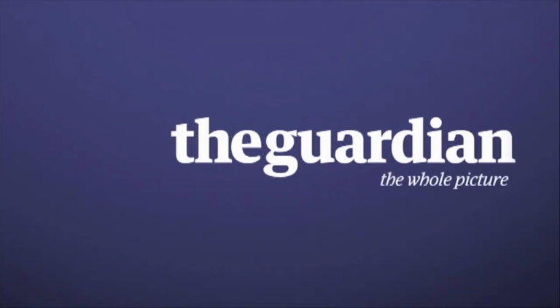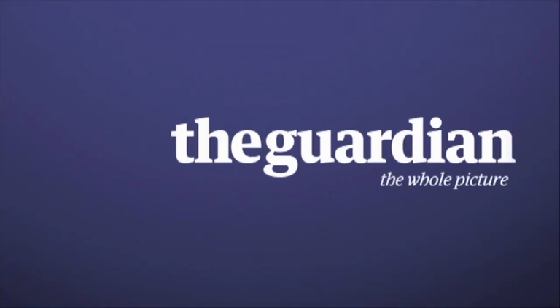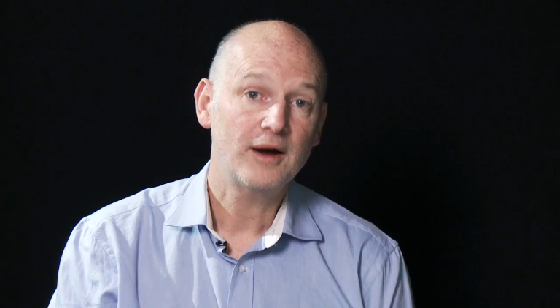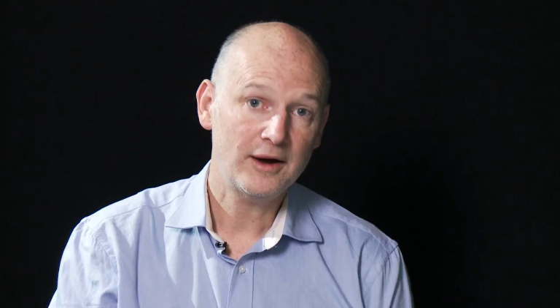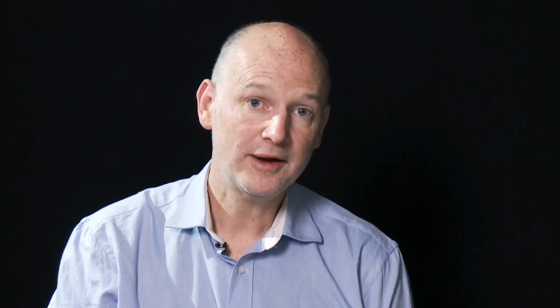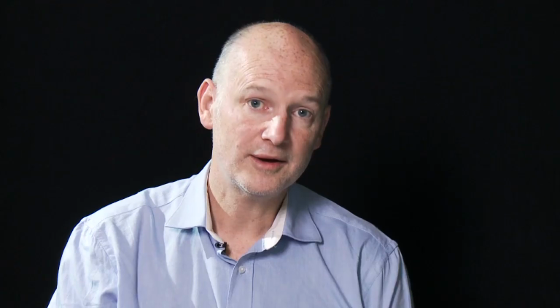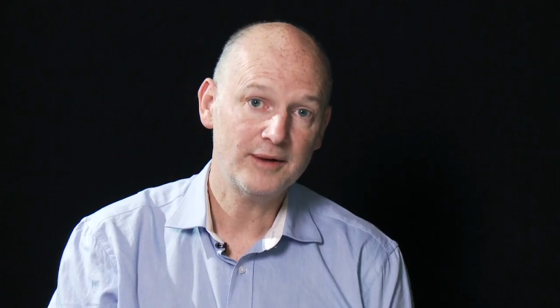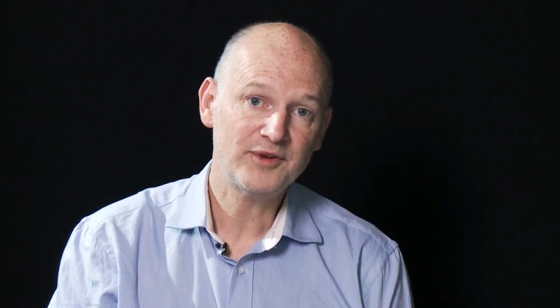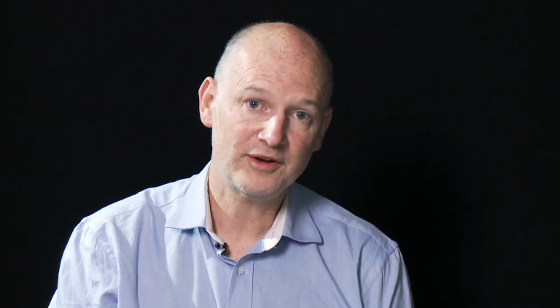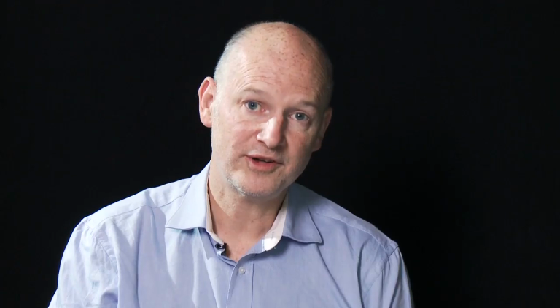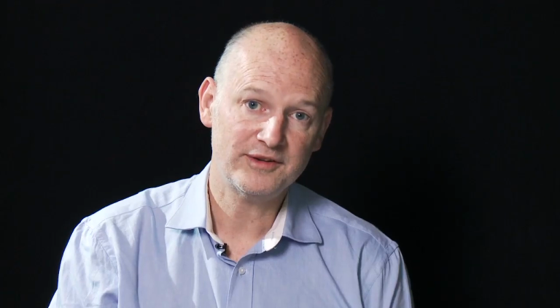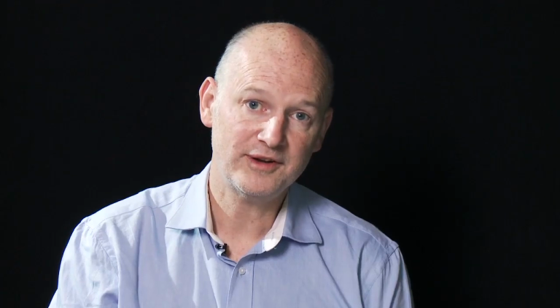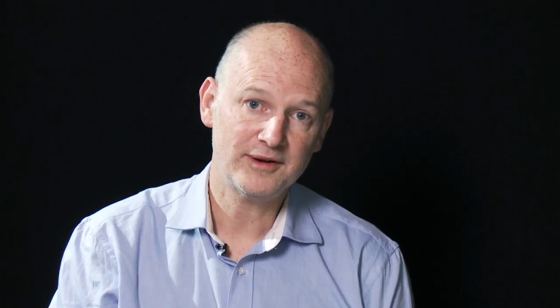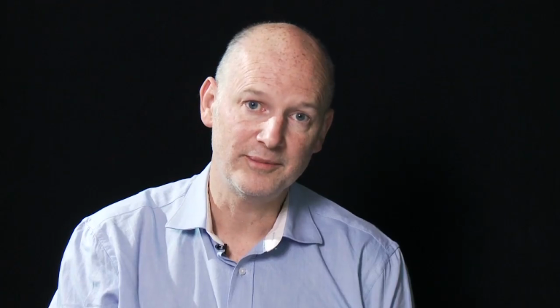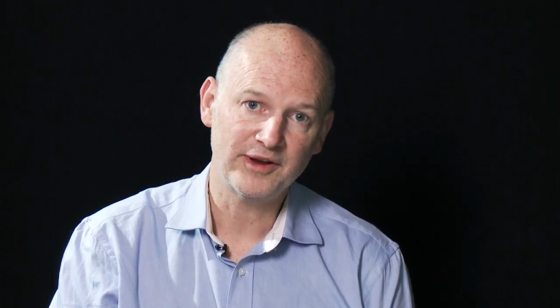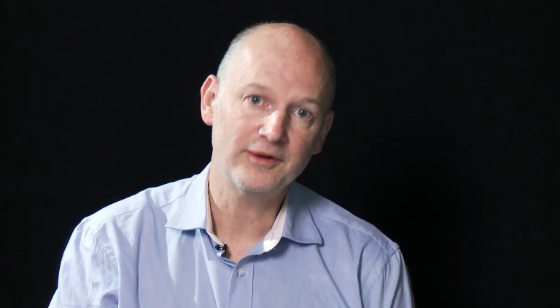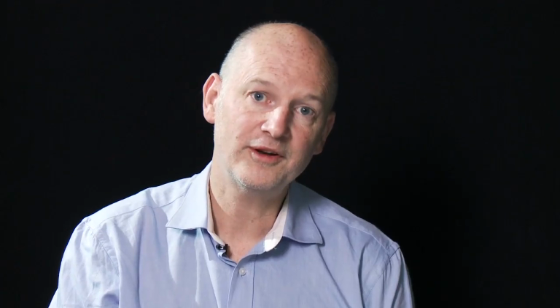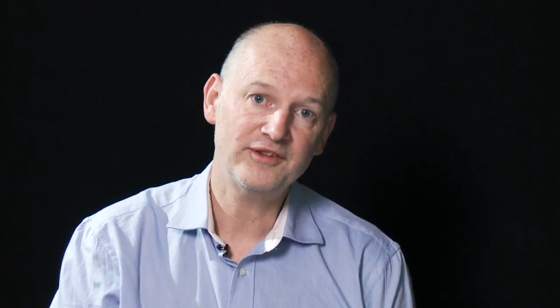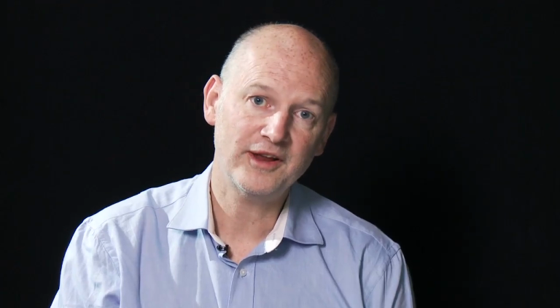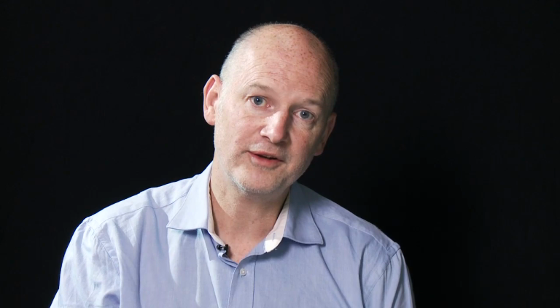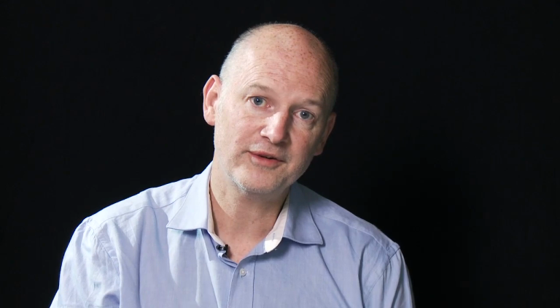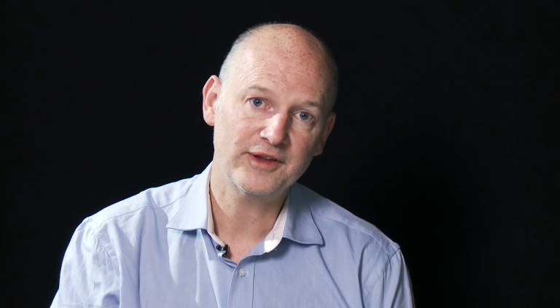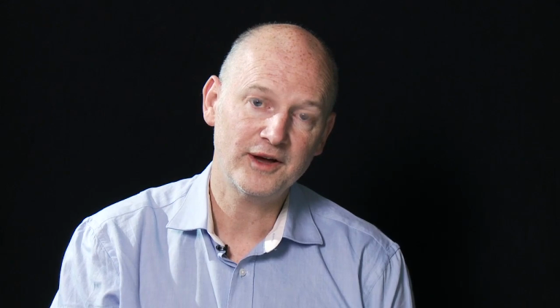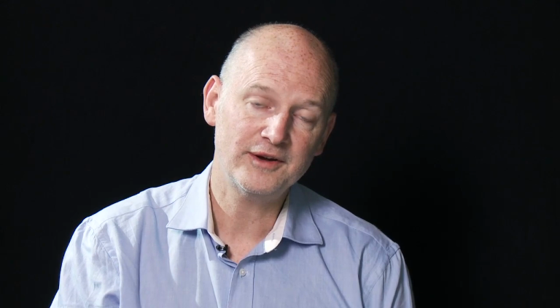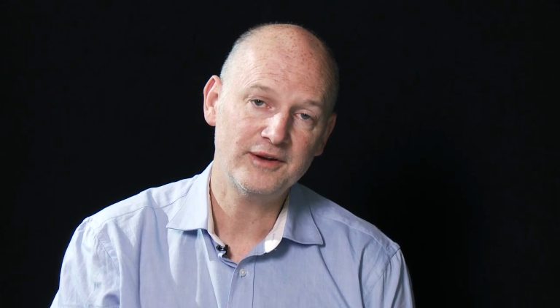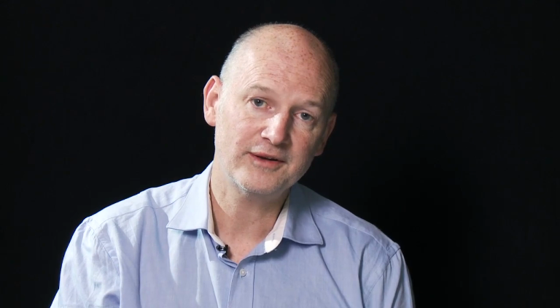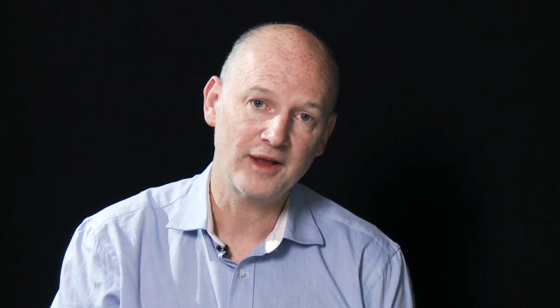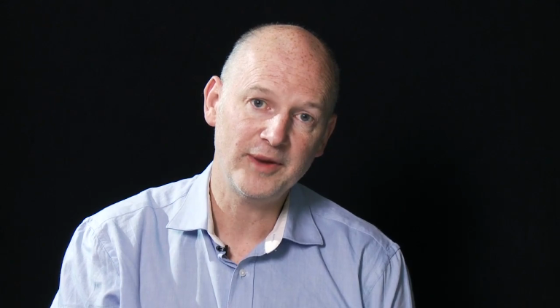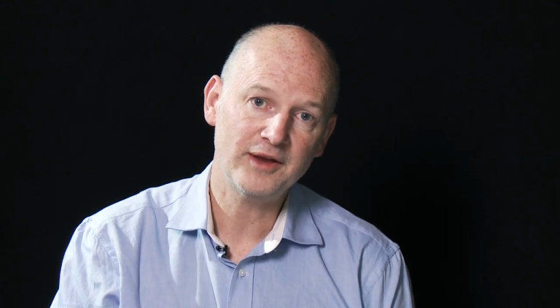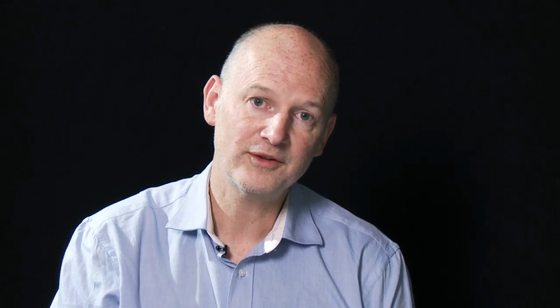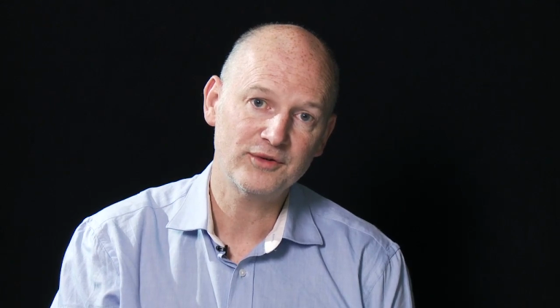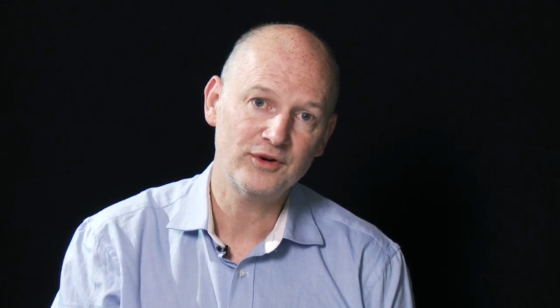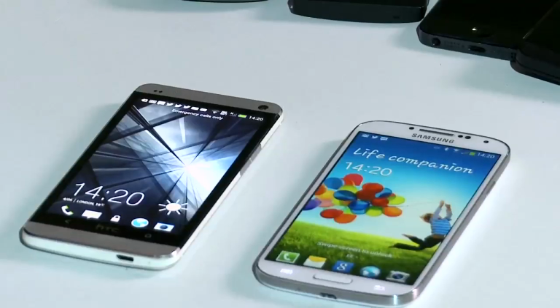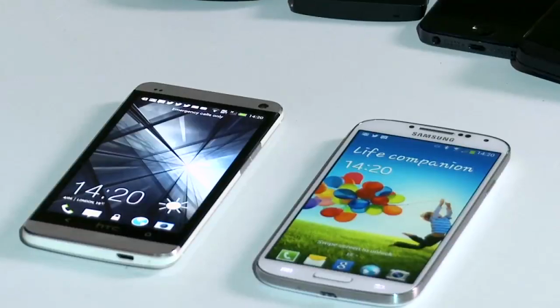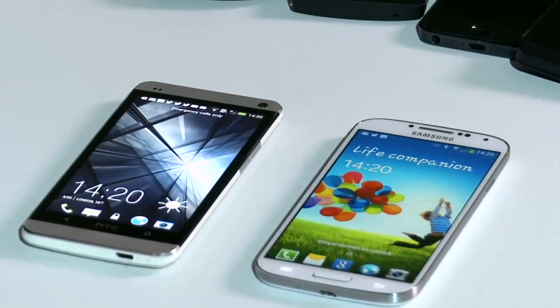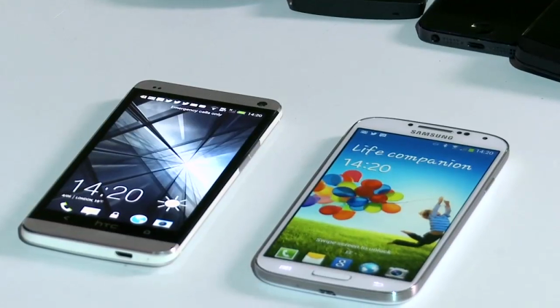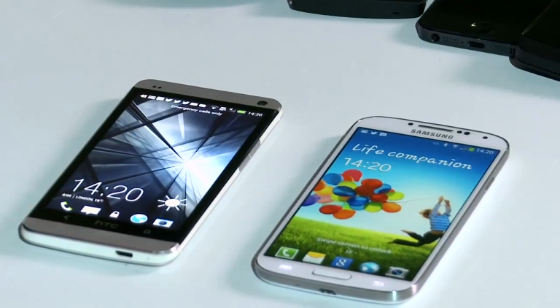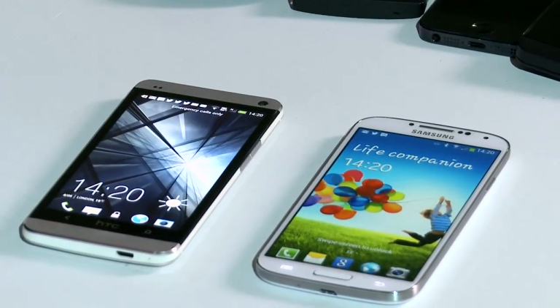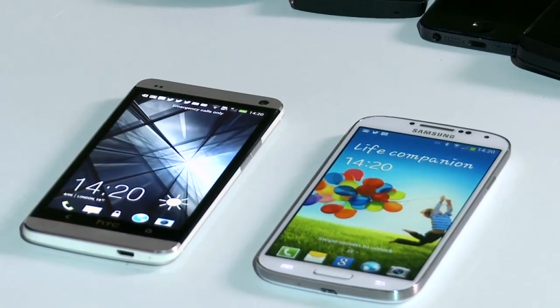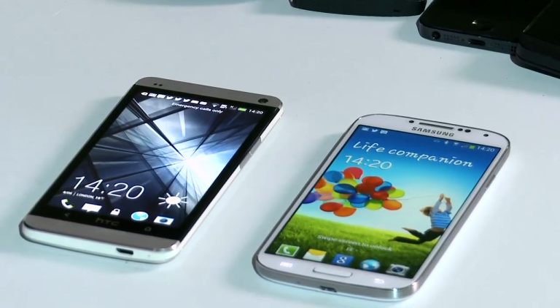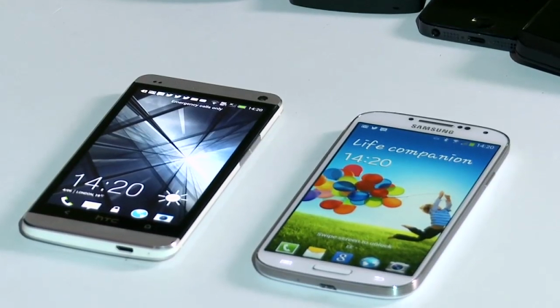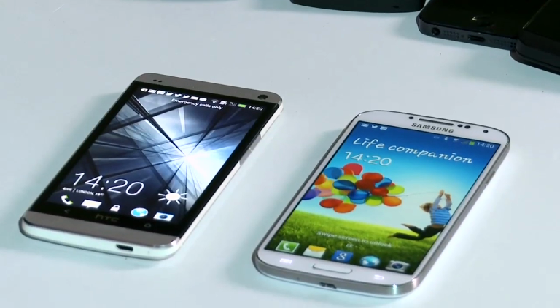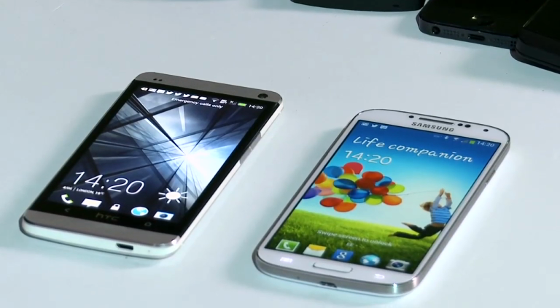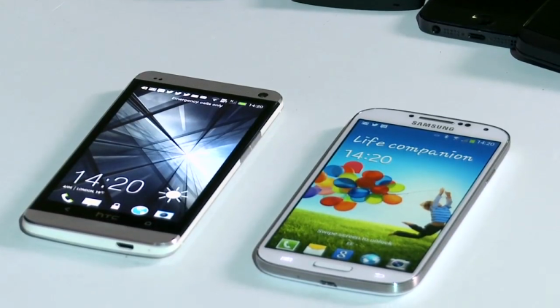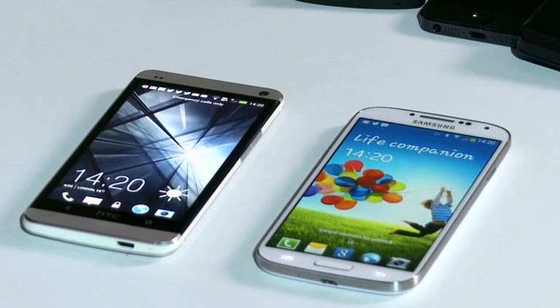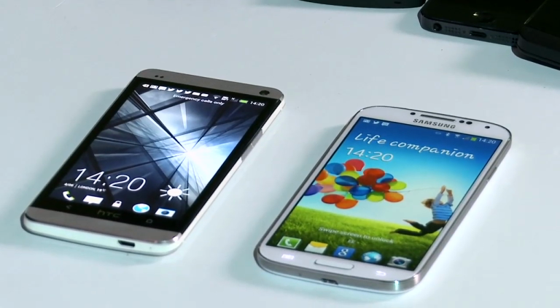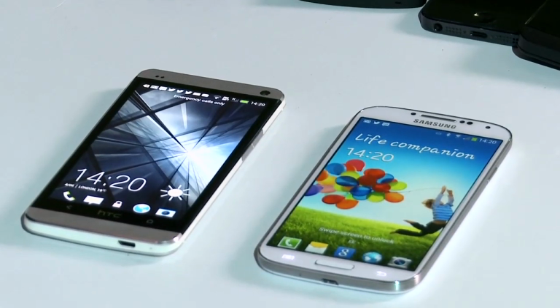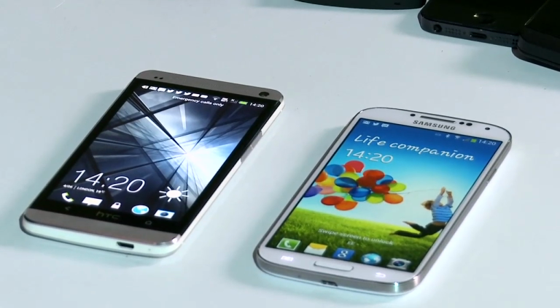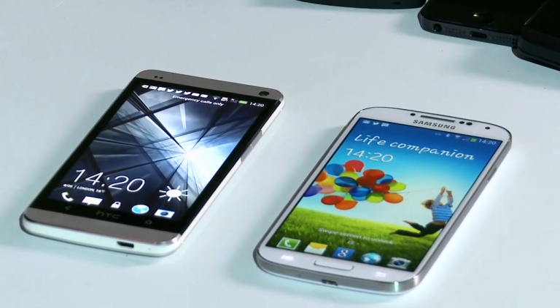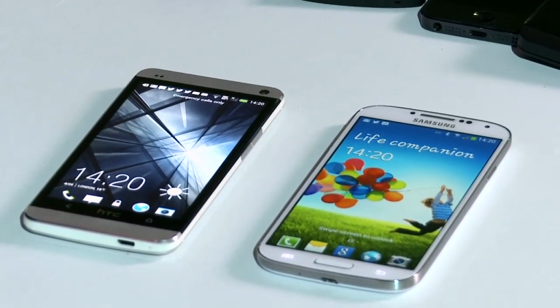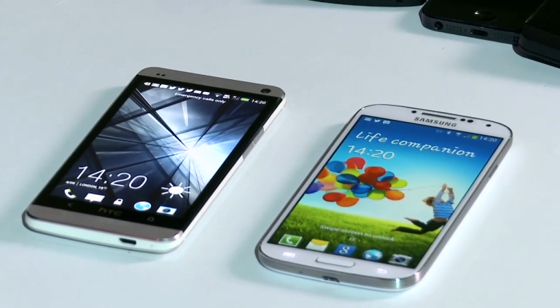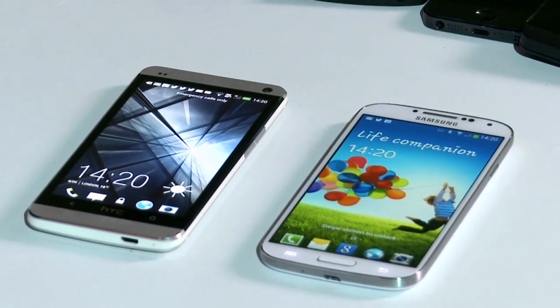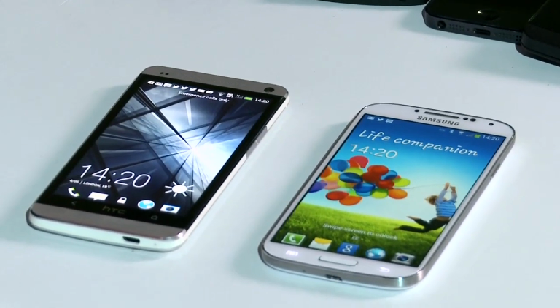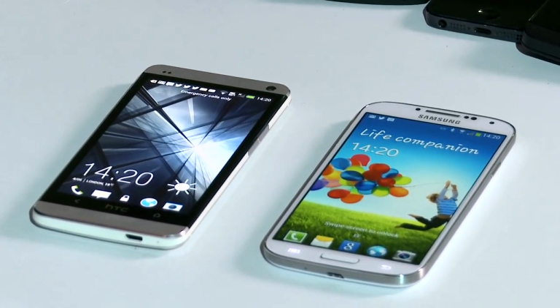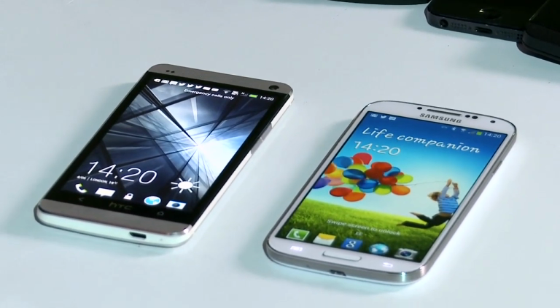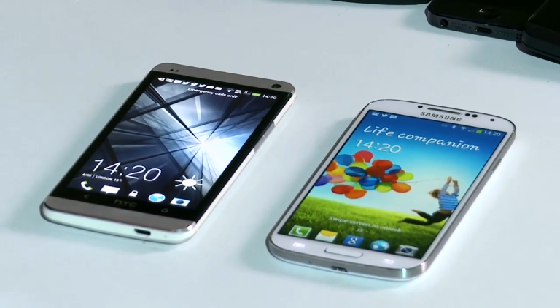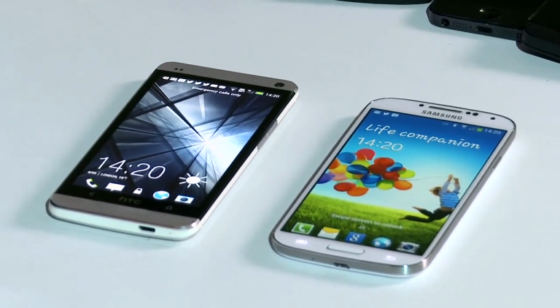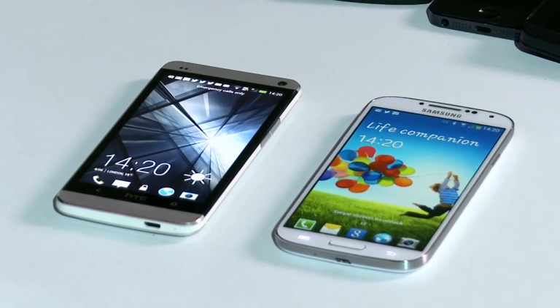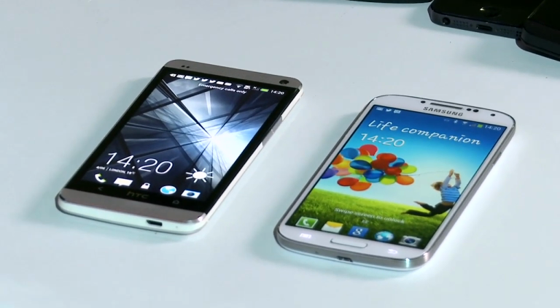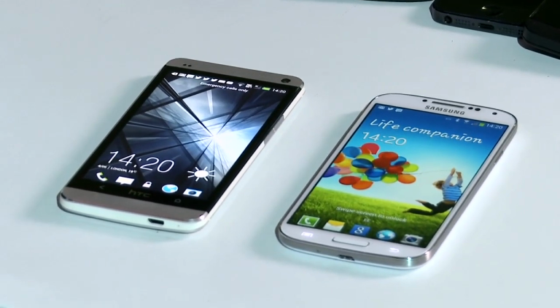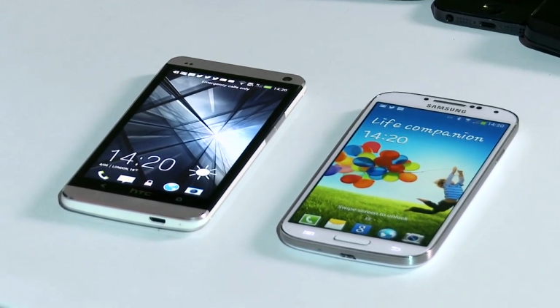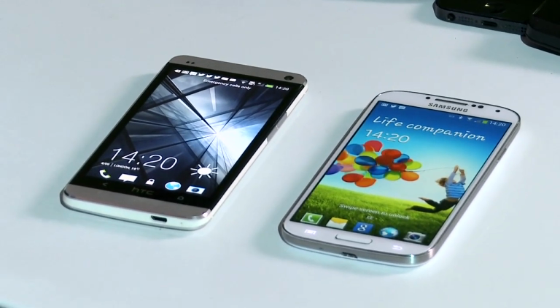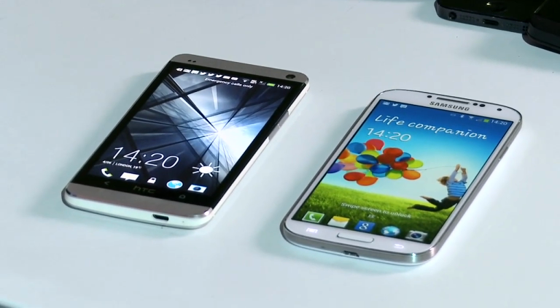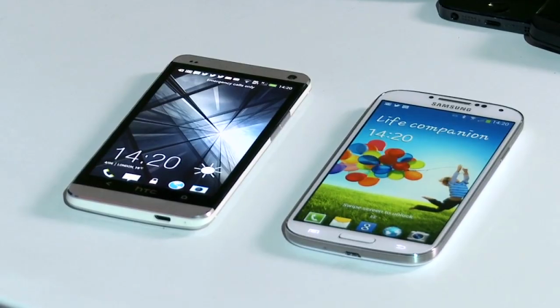Hi, I'm Charles Arthur. I'm technology editor of The Guardian and I'm here to talk about the Samsung Galaxy S4 and the HTC One smartphones.